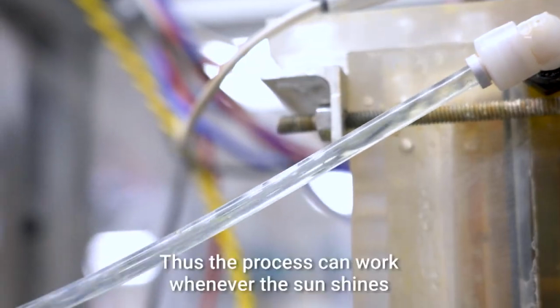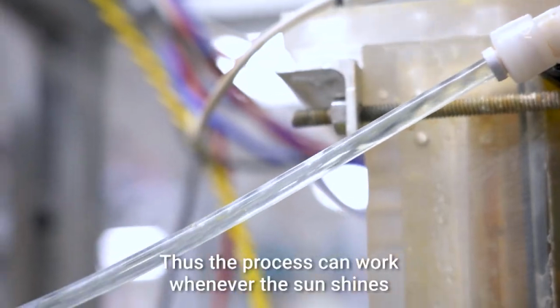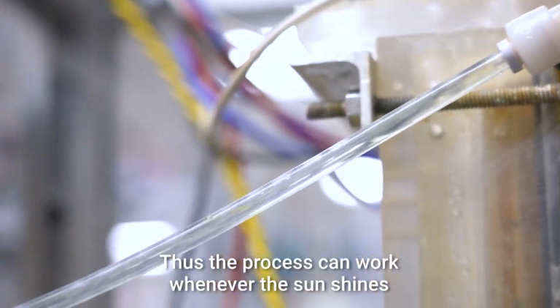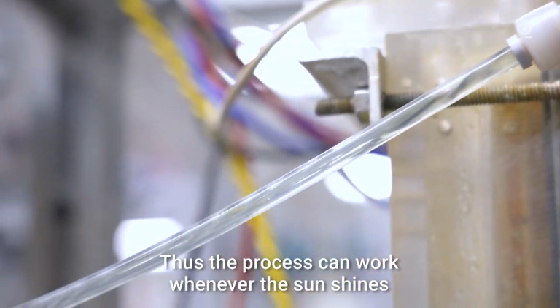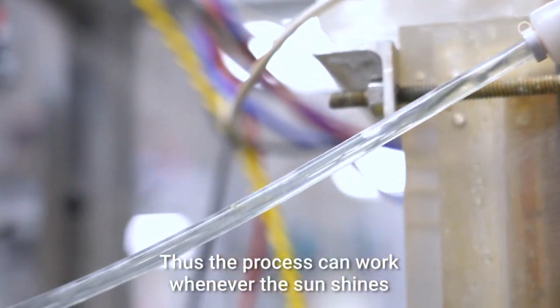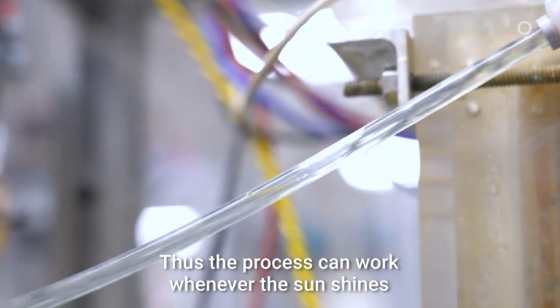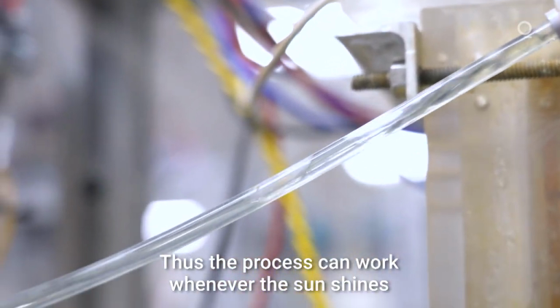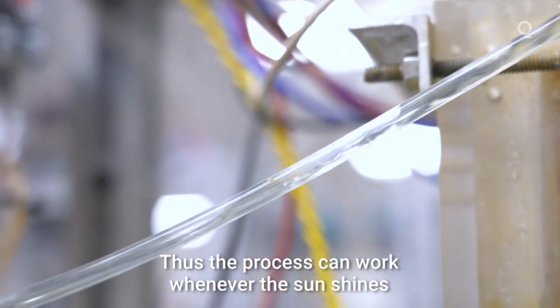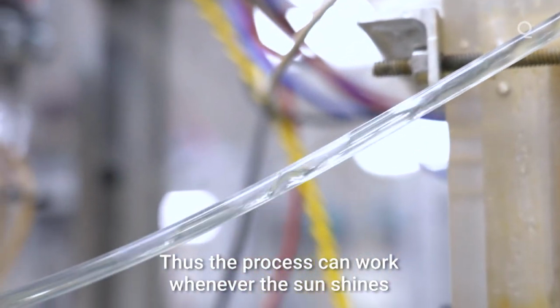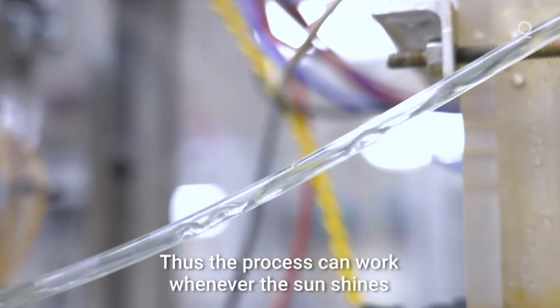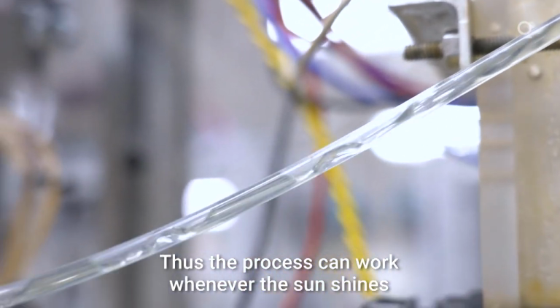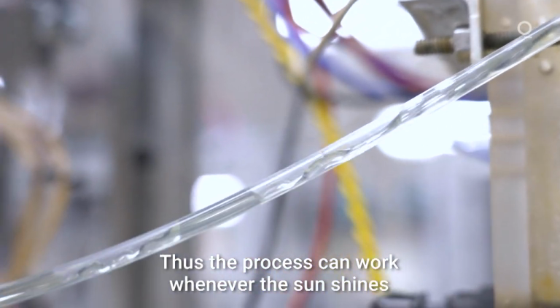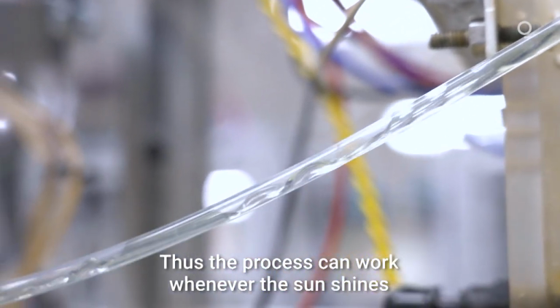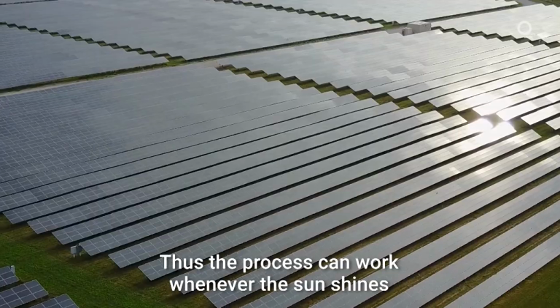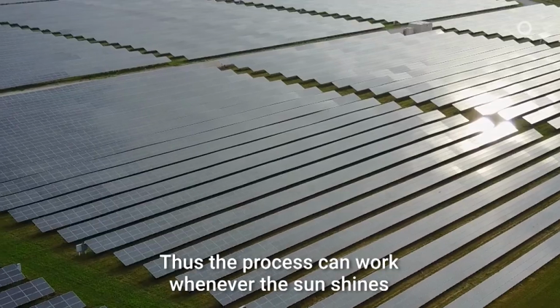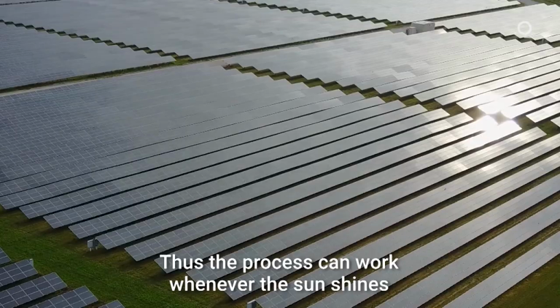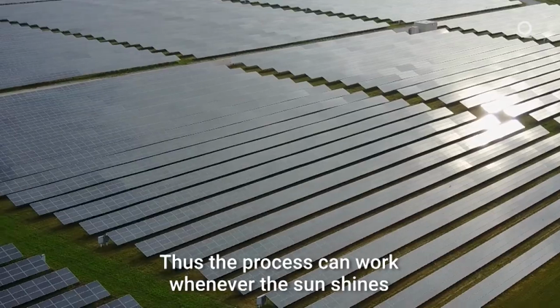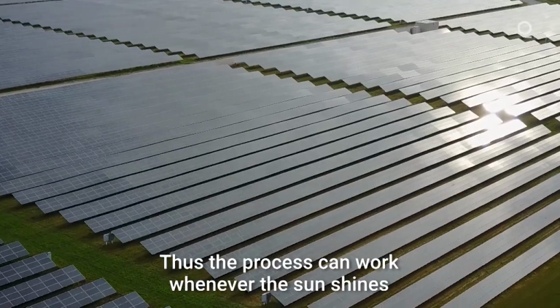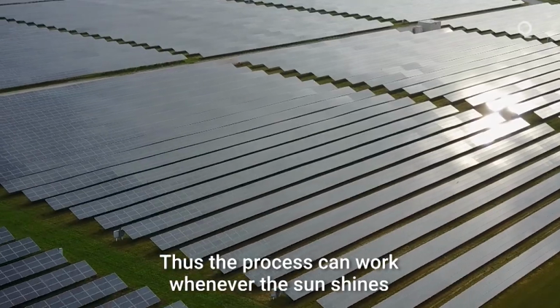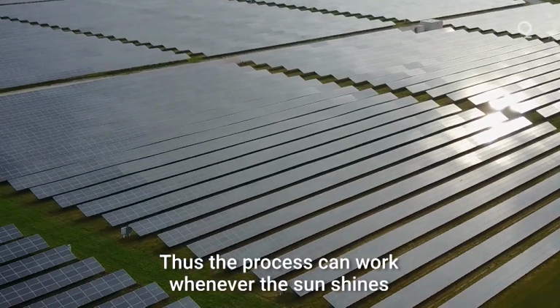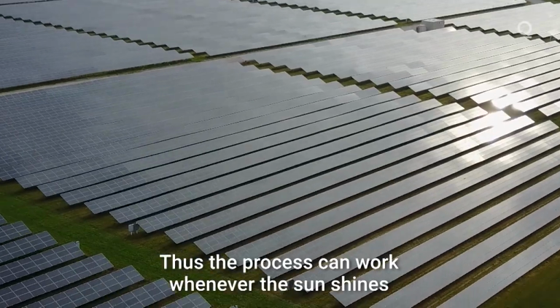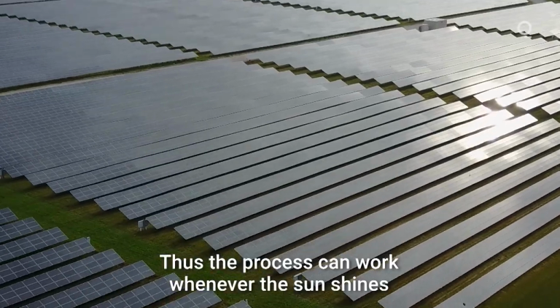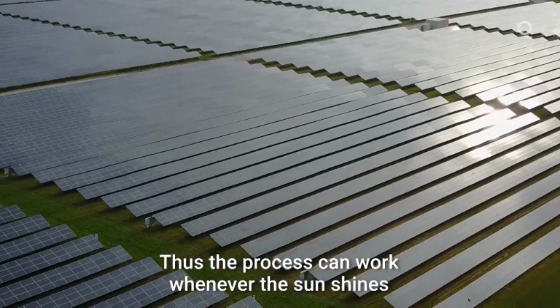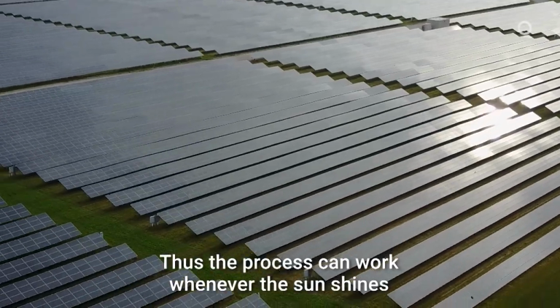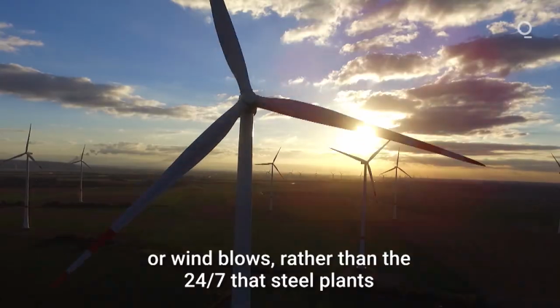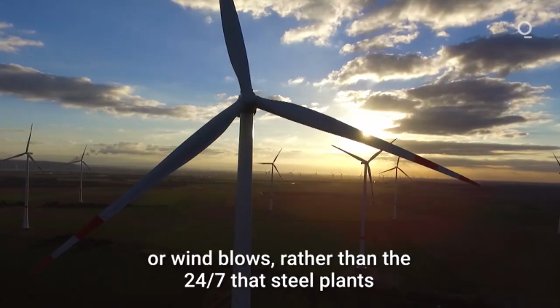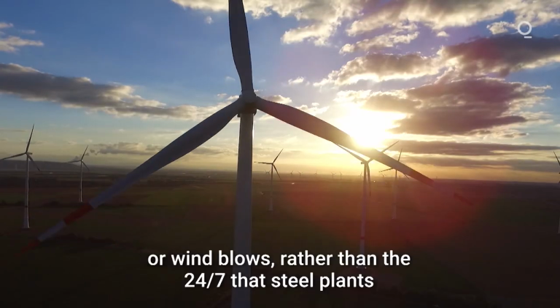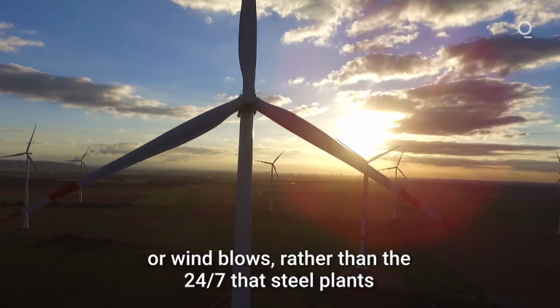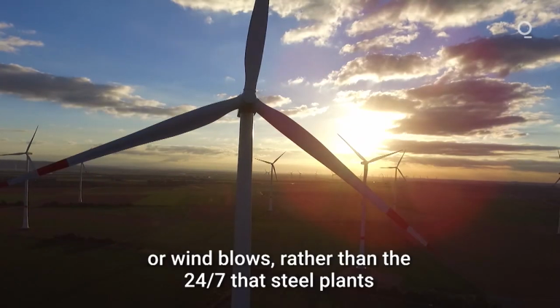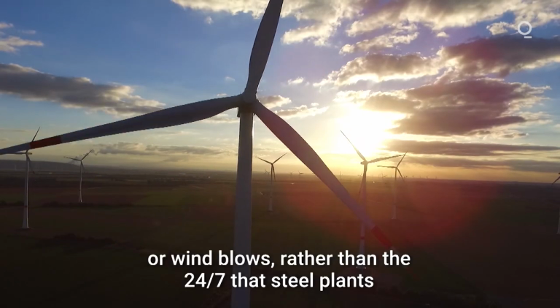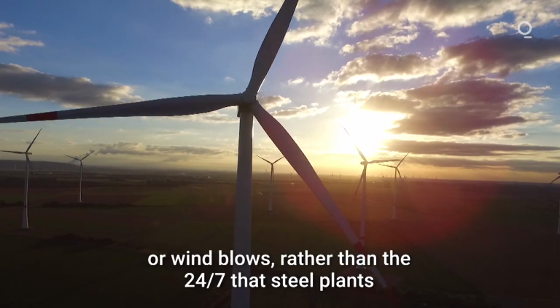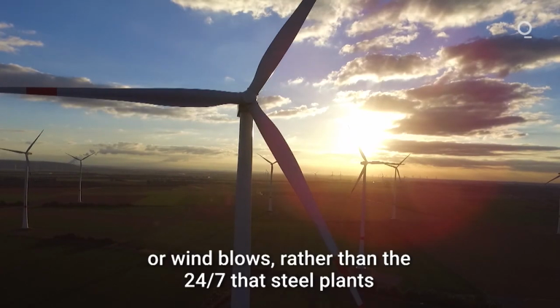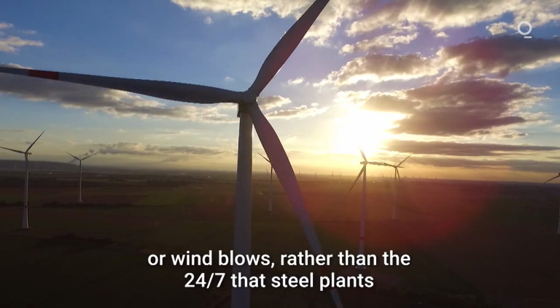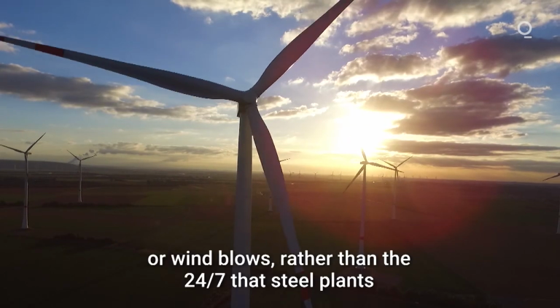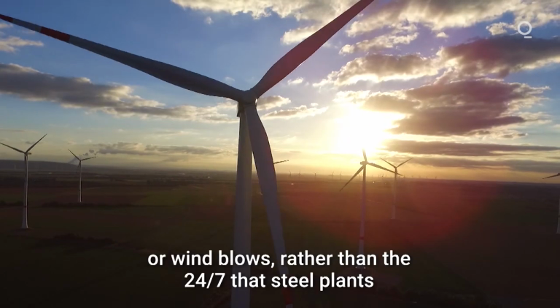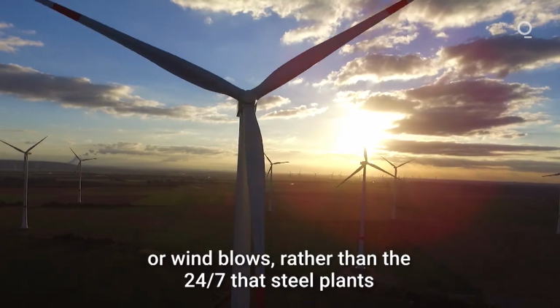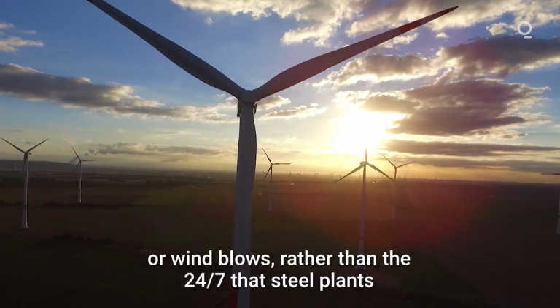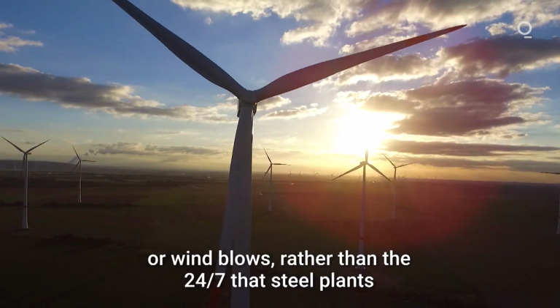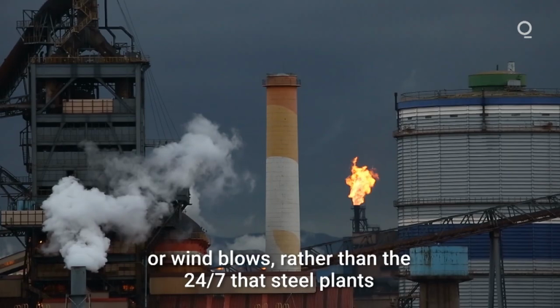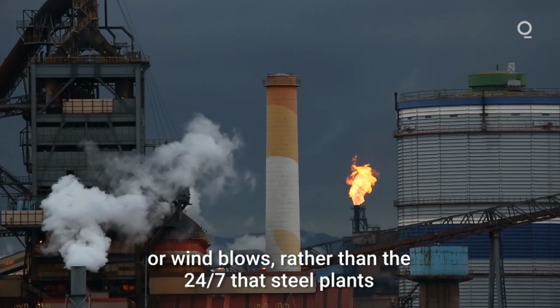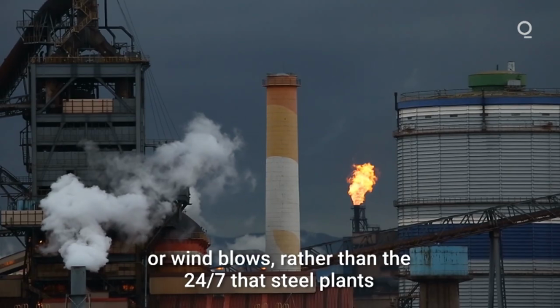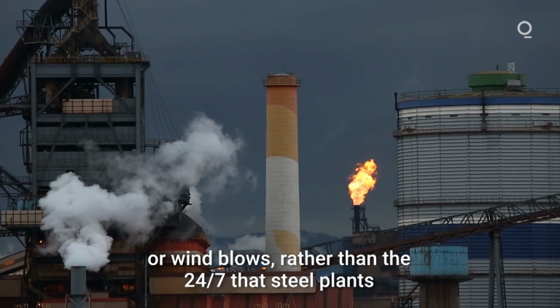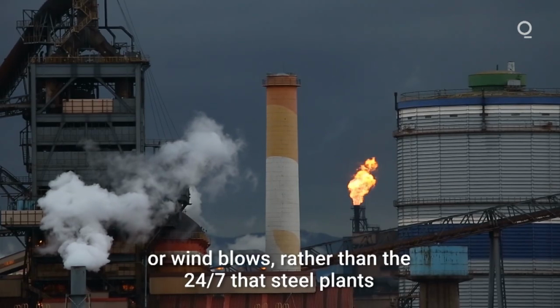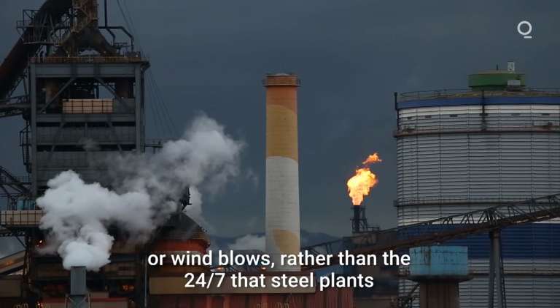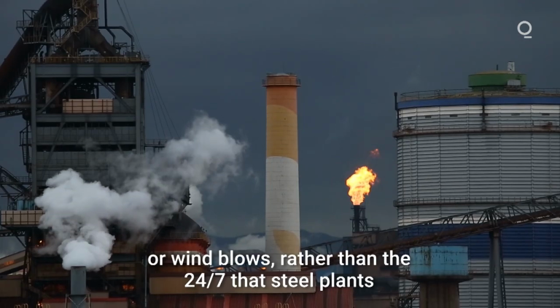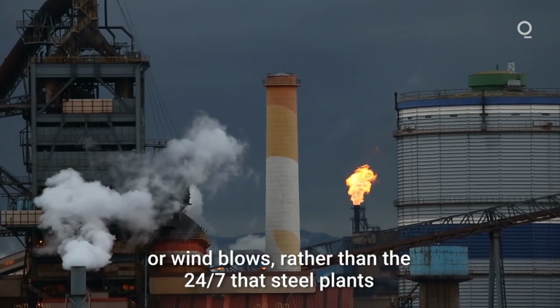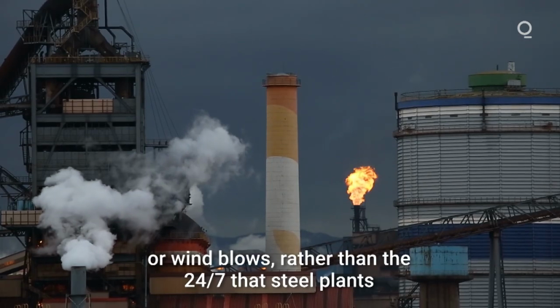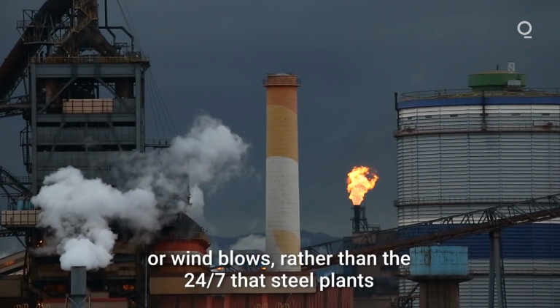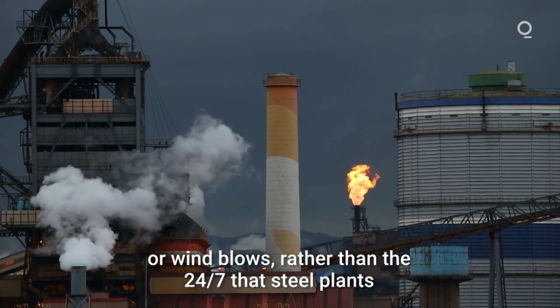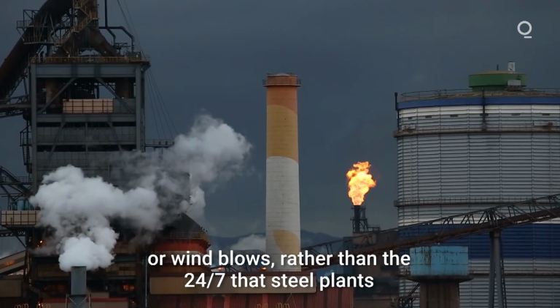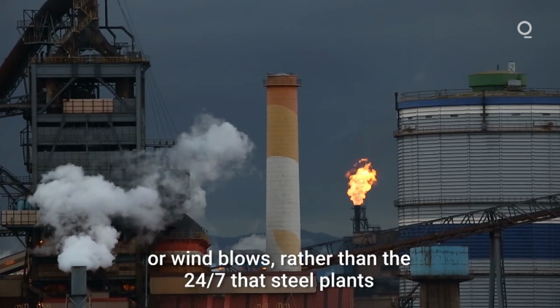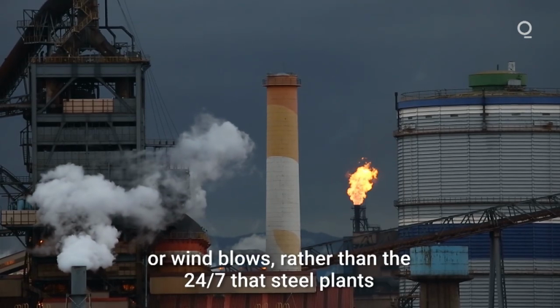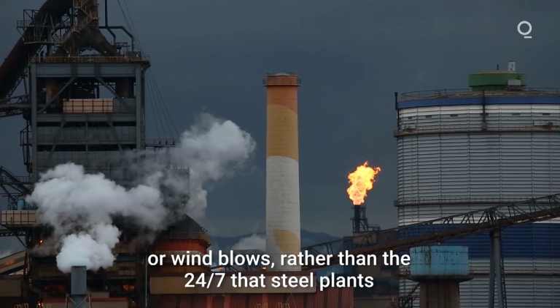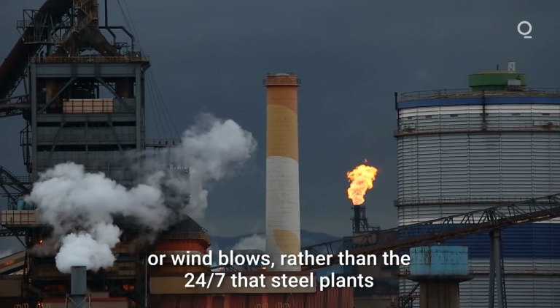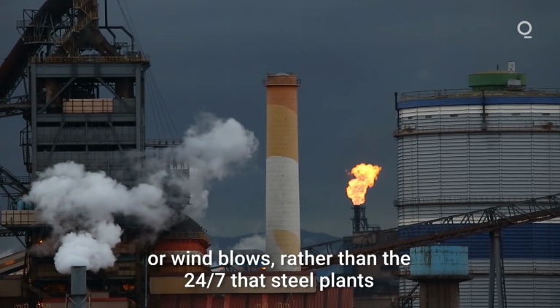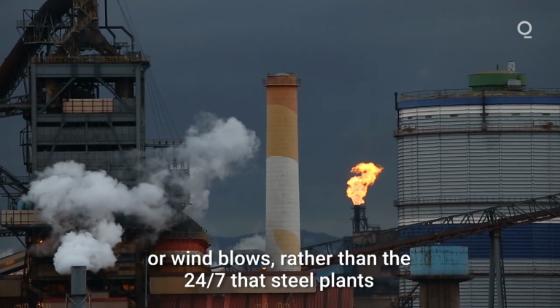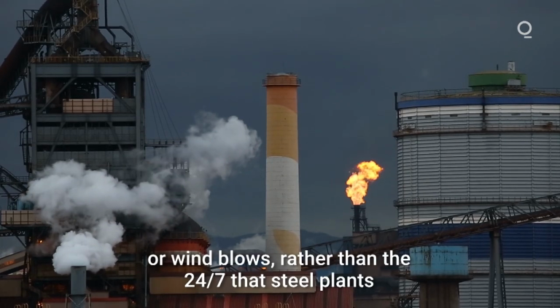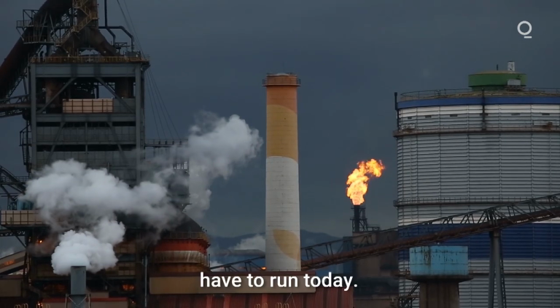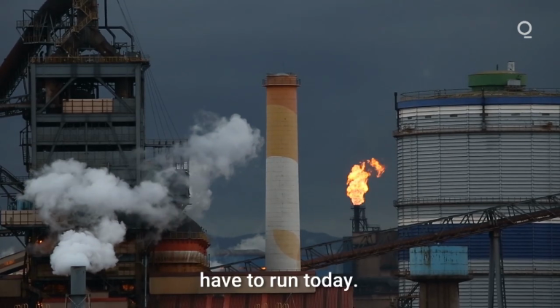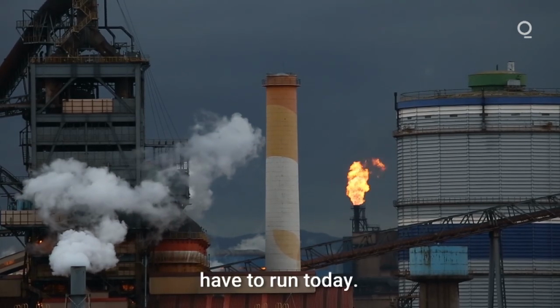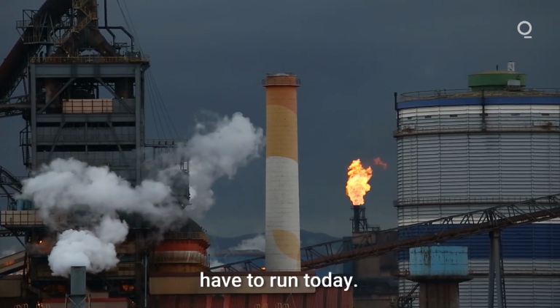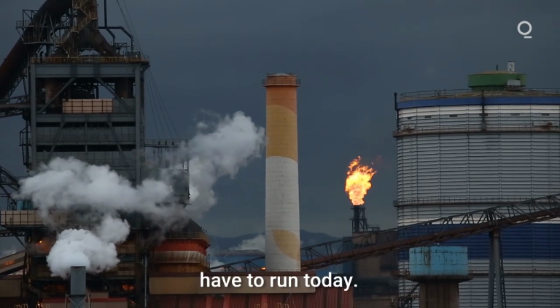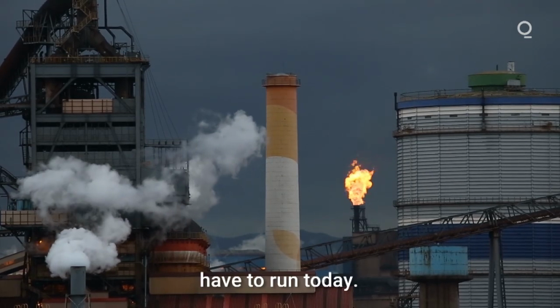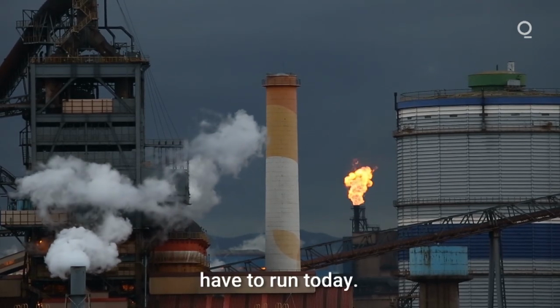Thus the process can work whenever the sun shines or the wind blows, rather than the 24/7 that steel plants have to run today.